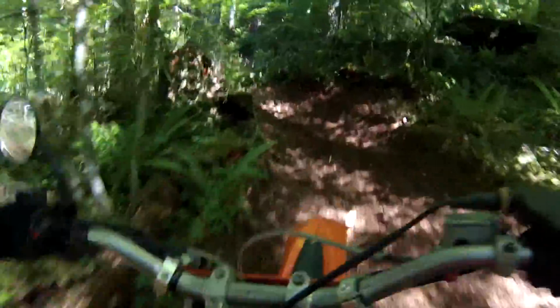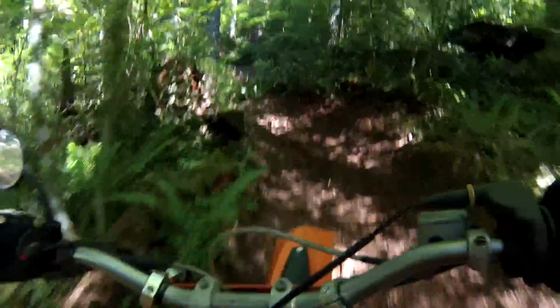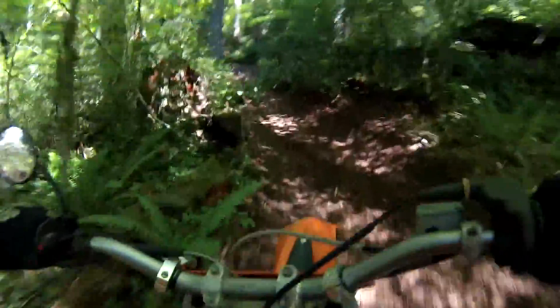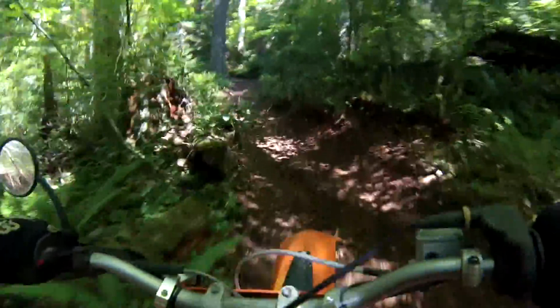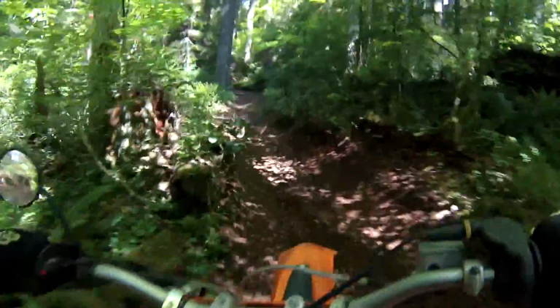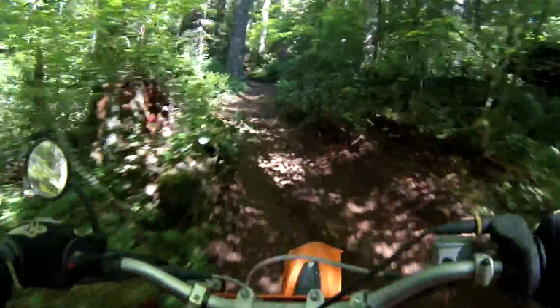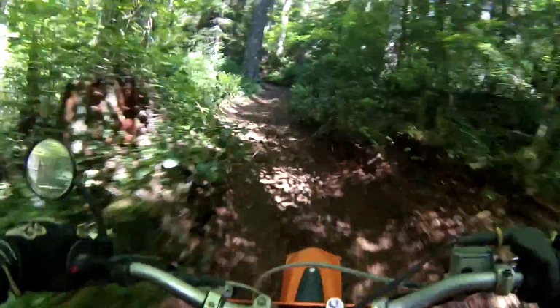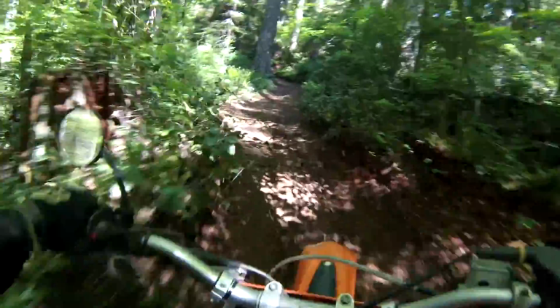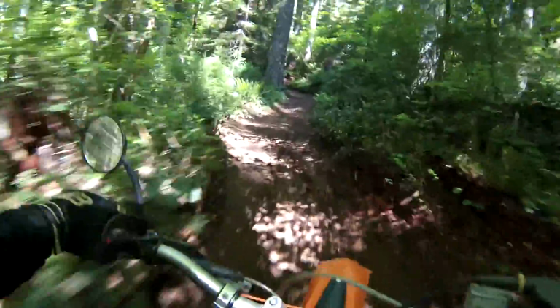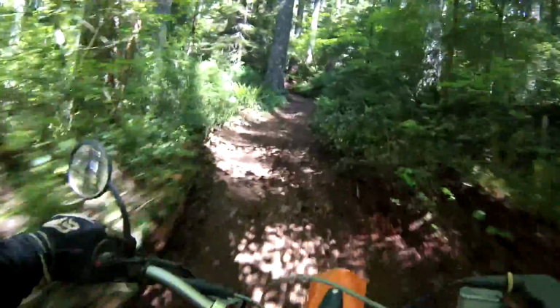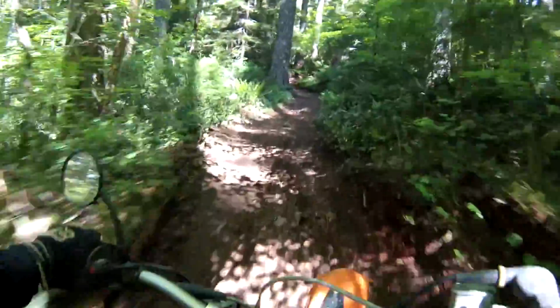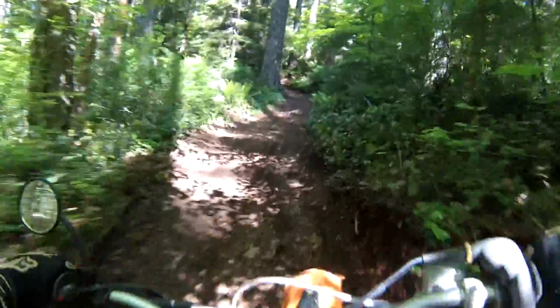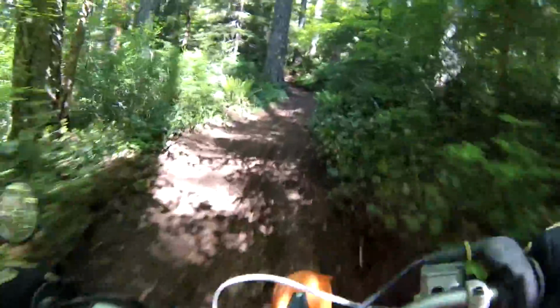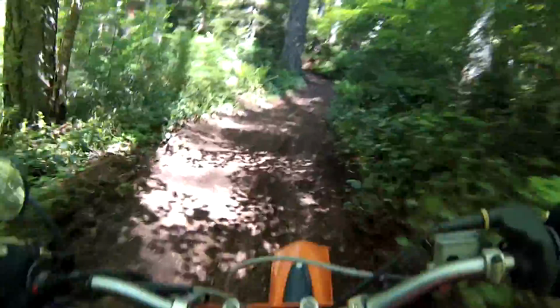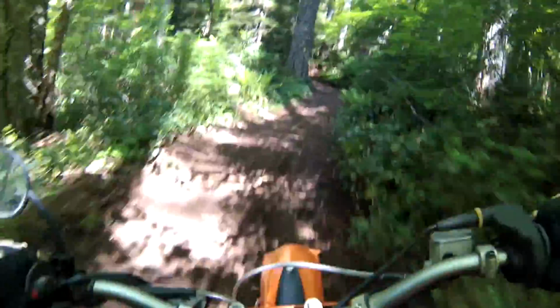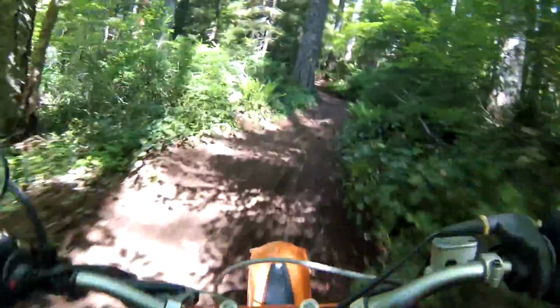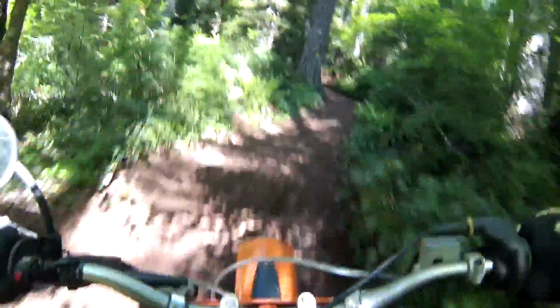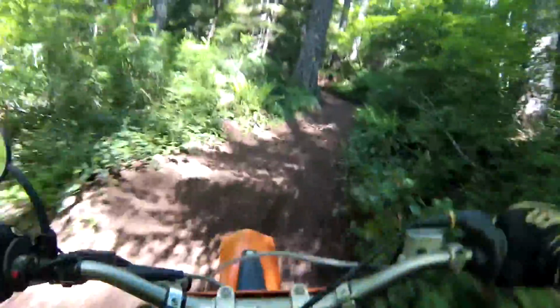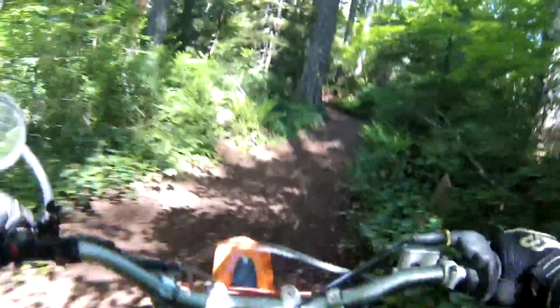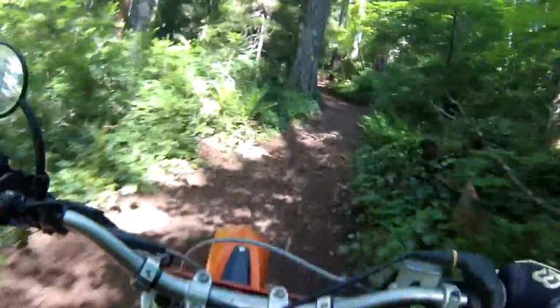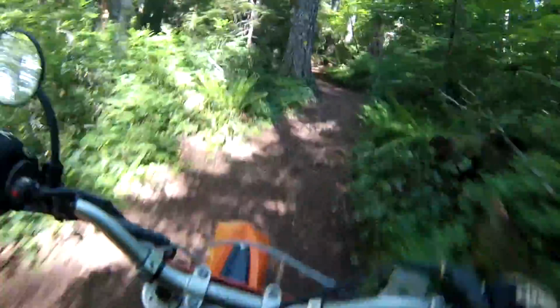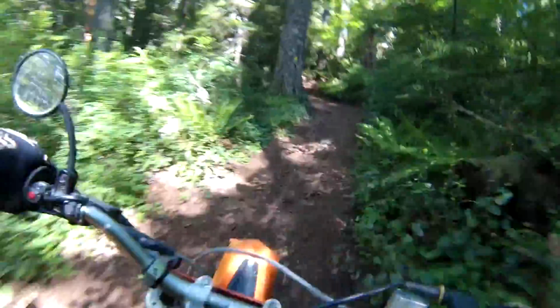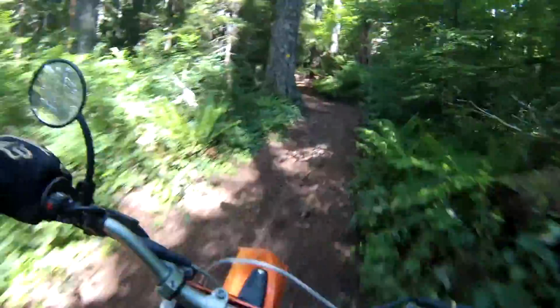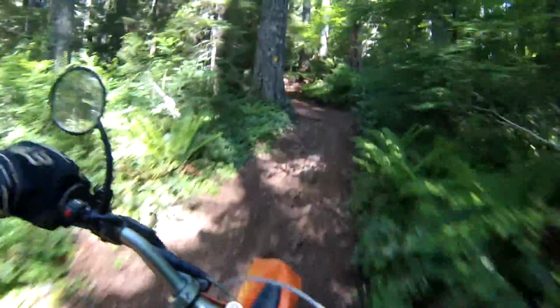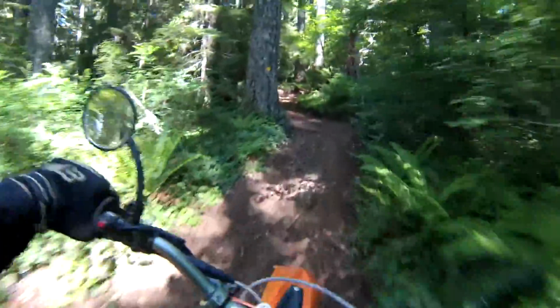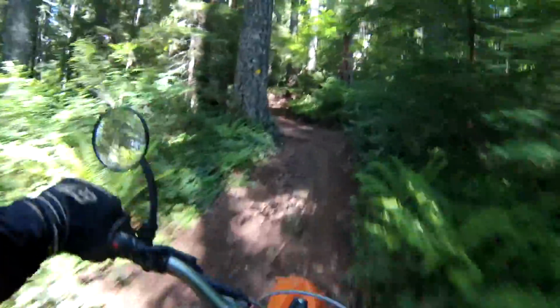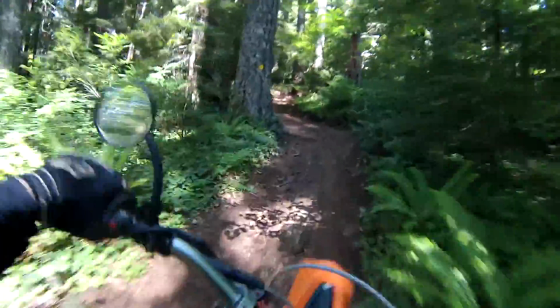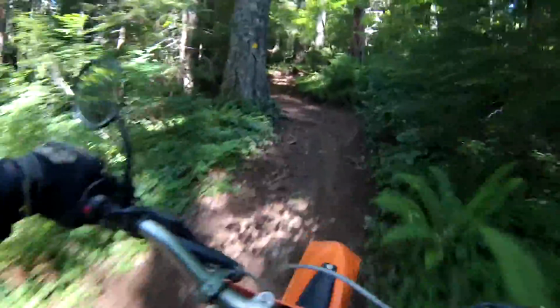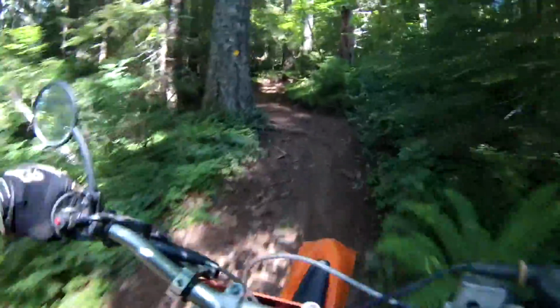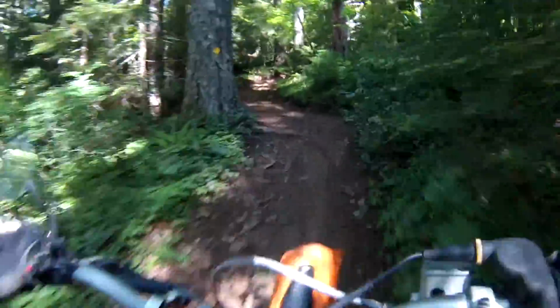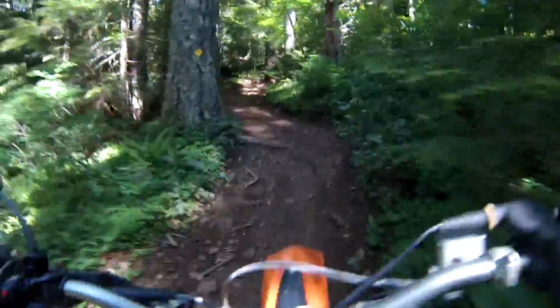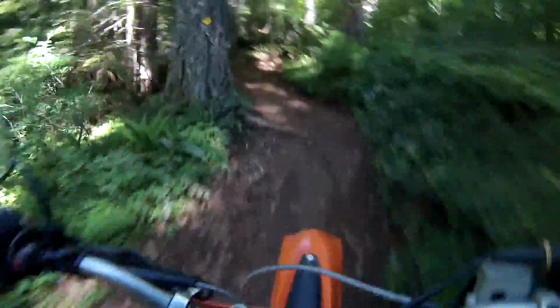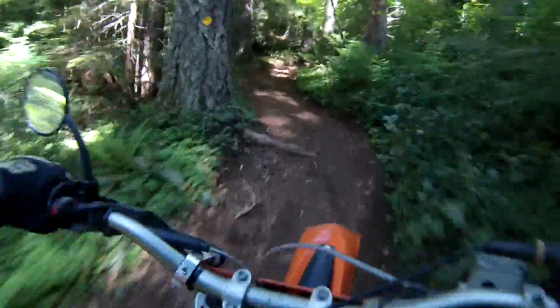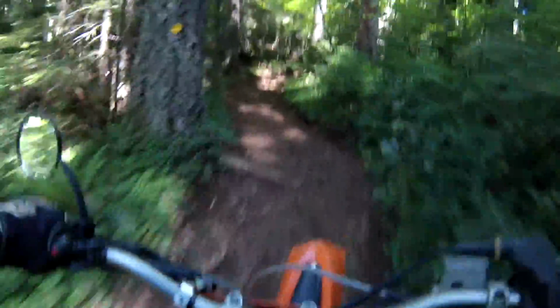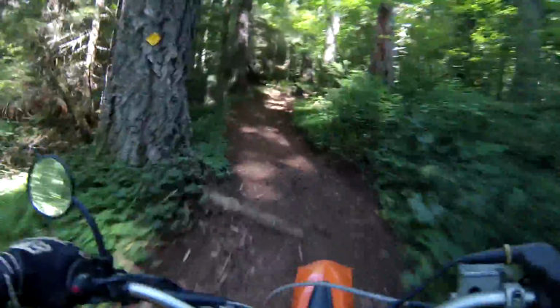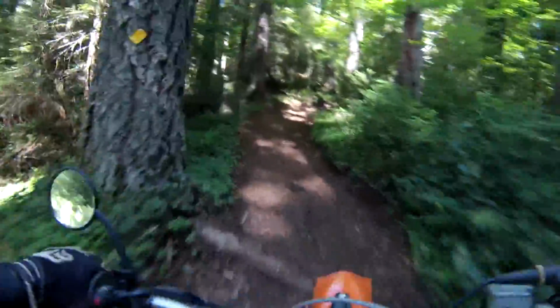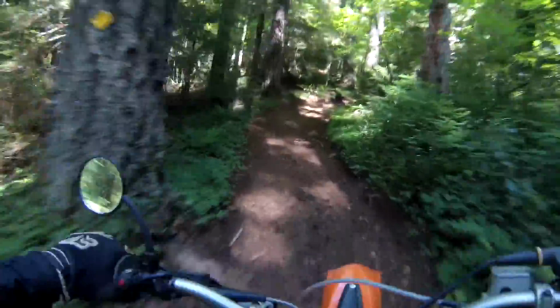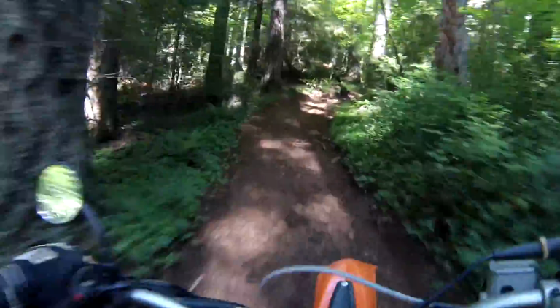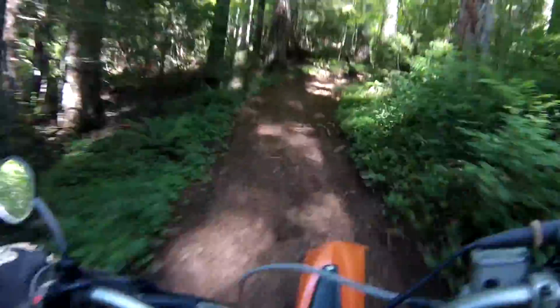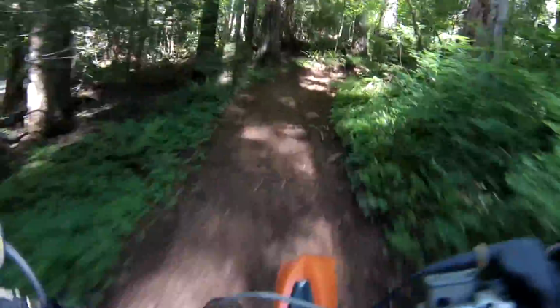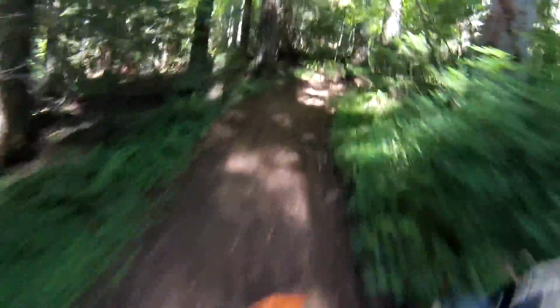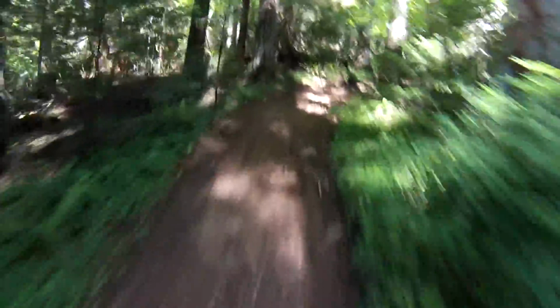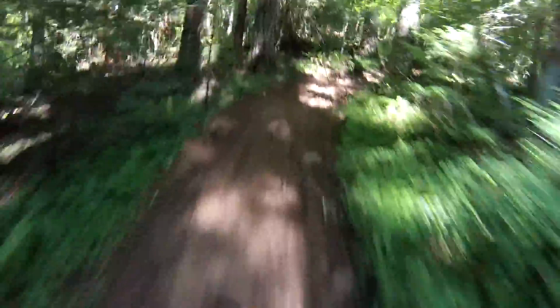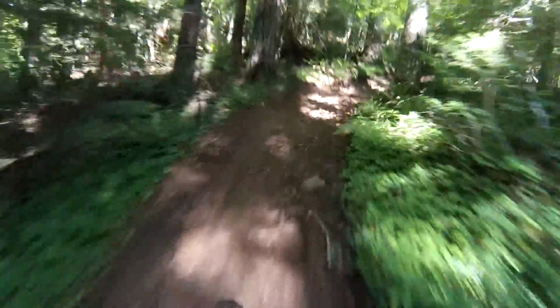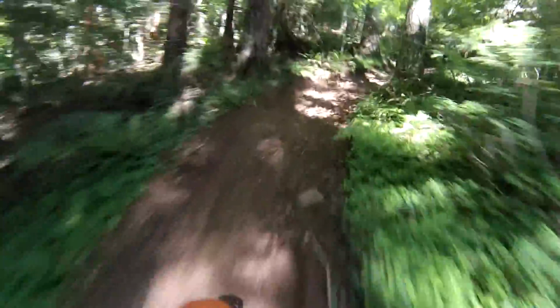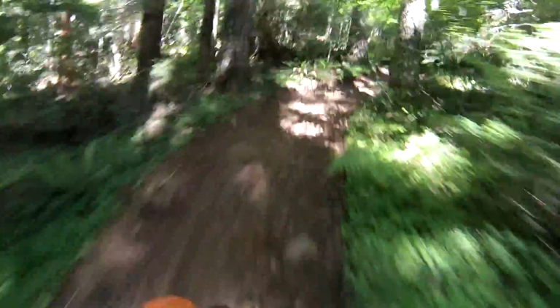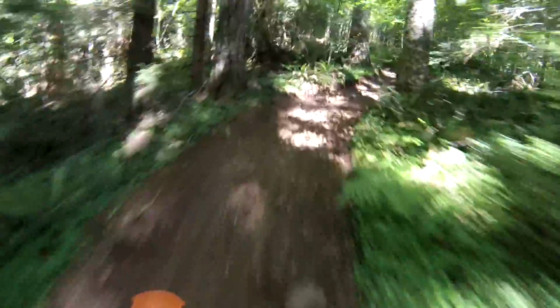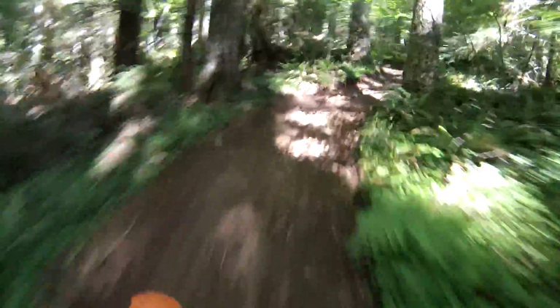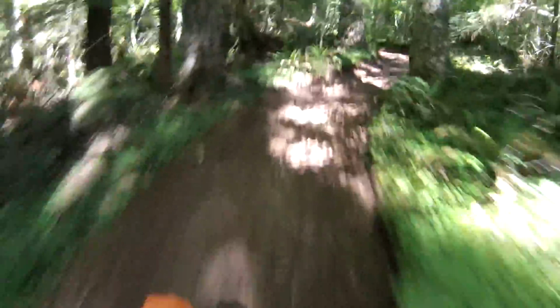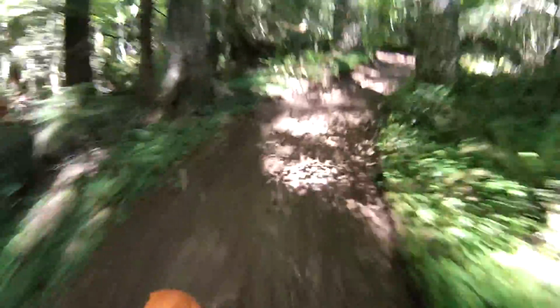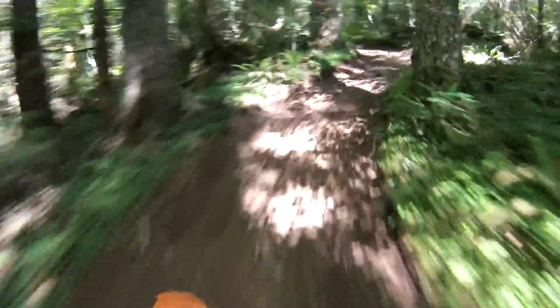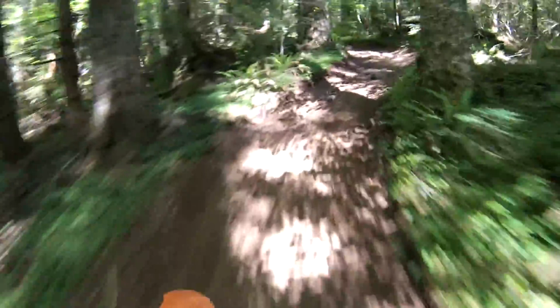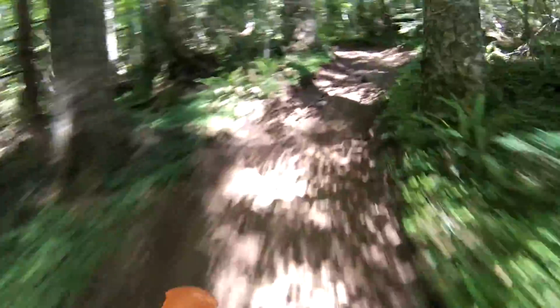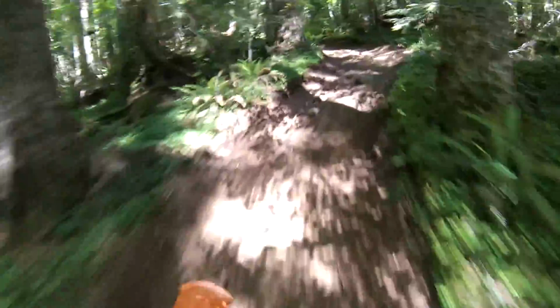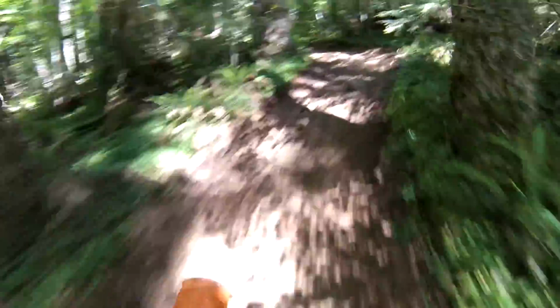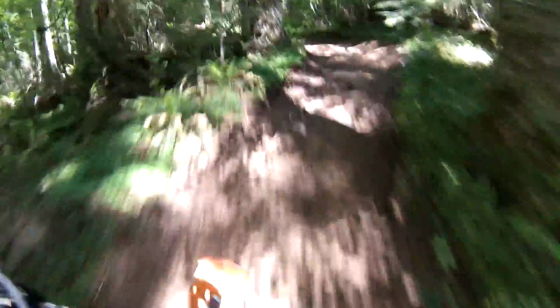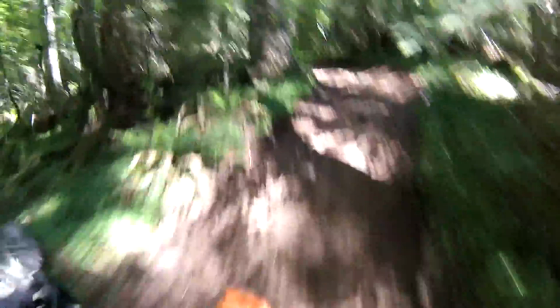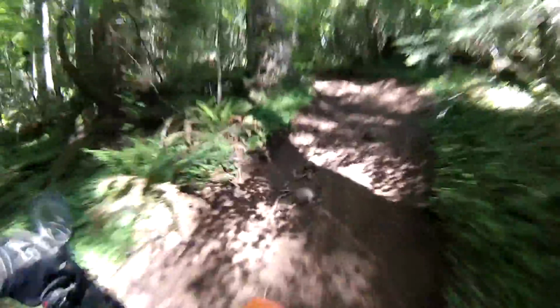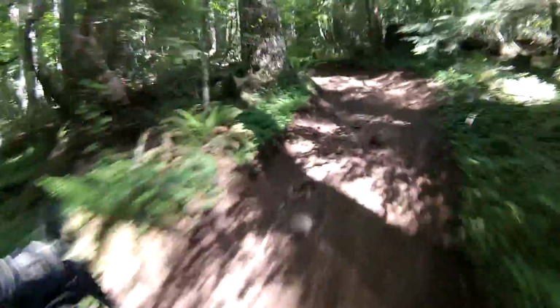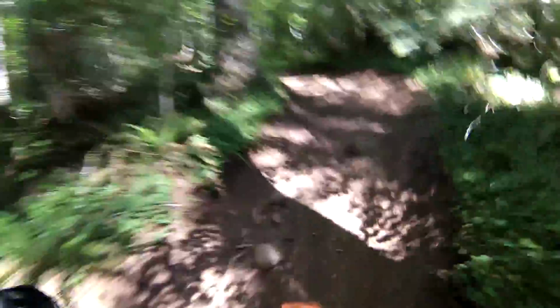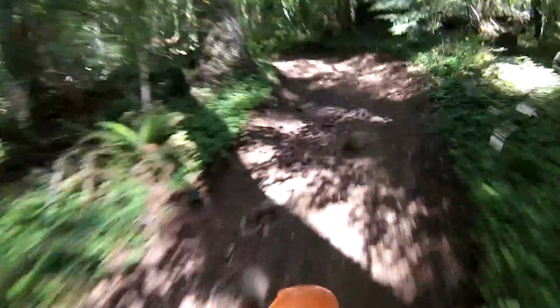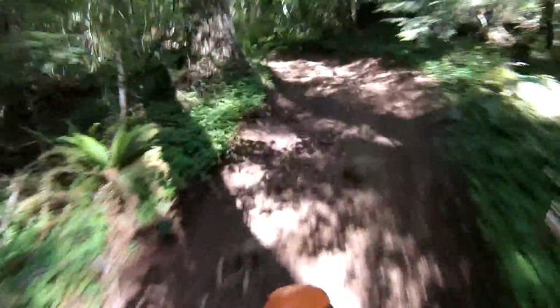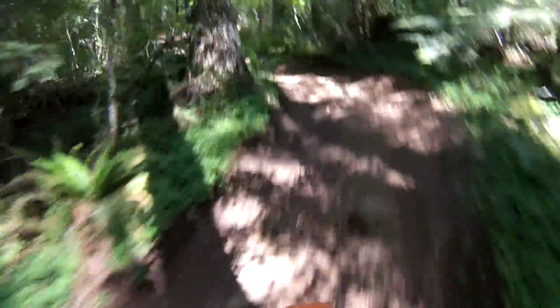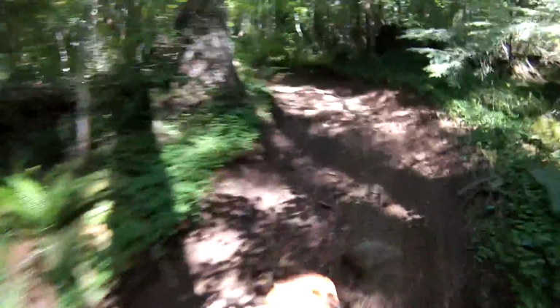And if you listen to my motor, you can hear me slipping the clutch as I go up this slippery, steep hill with more roots in it.